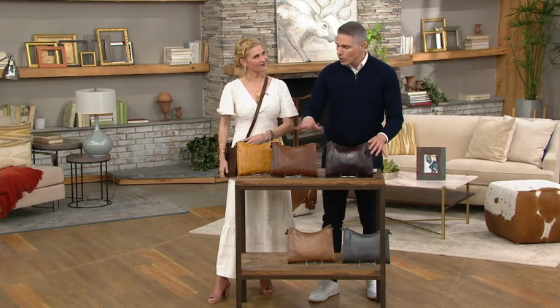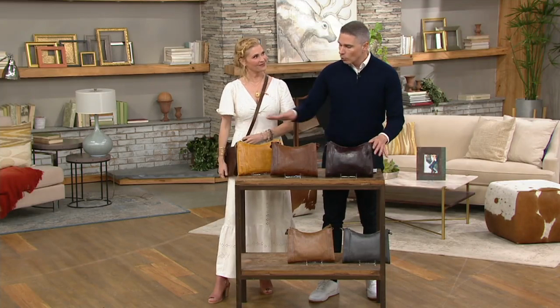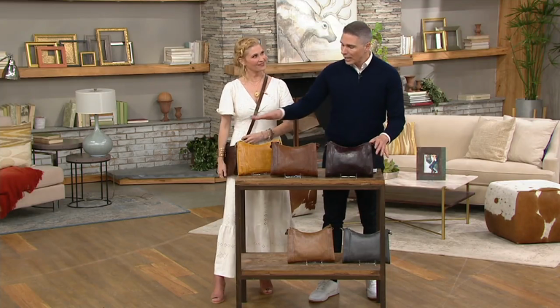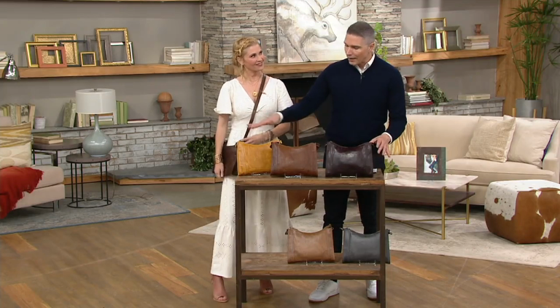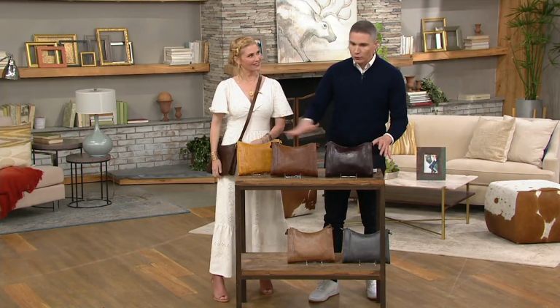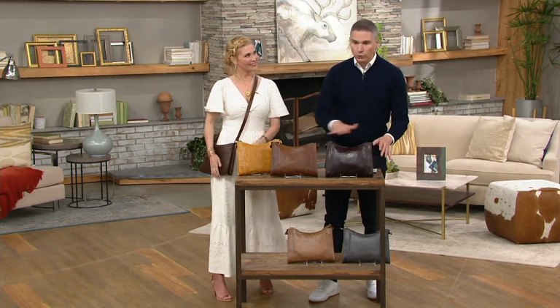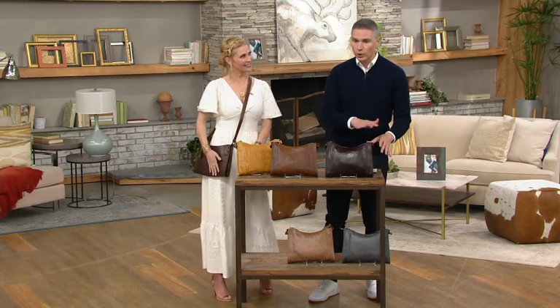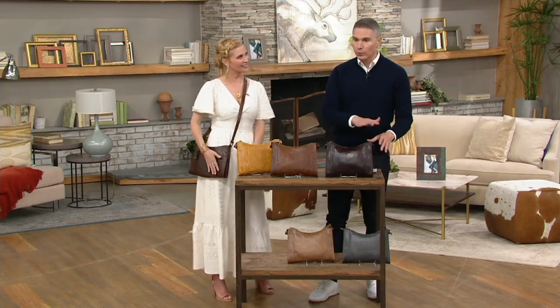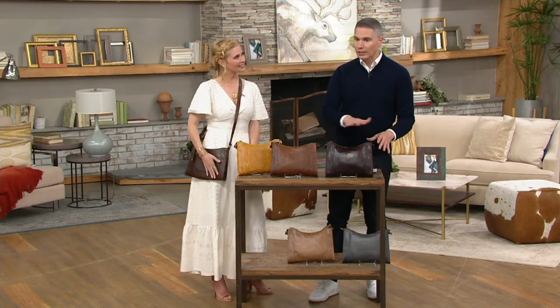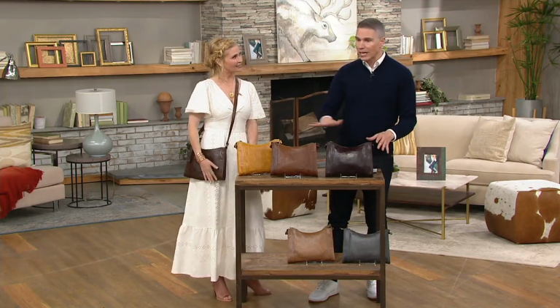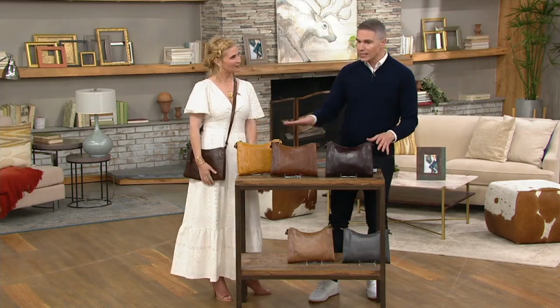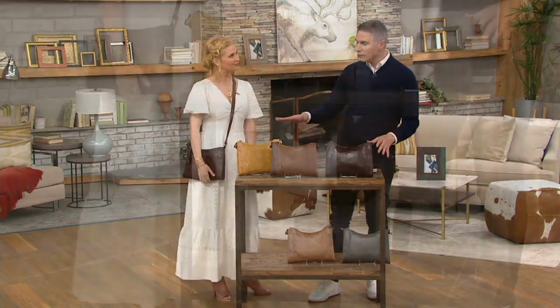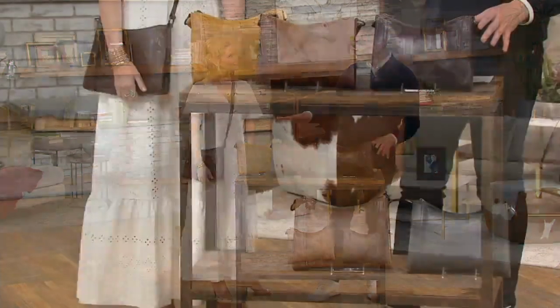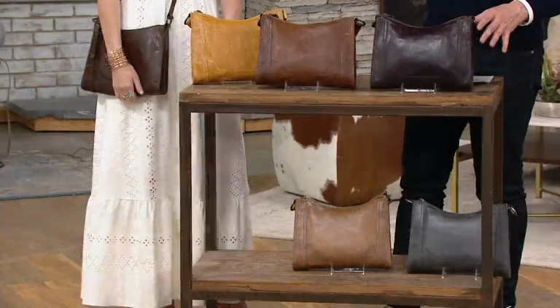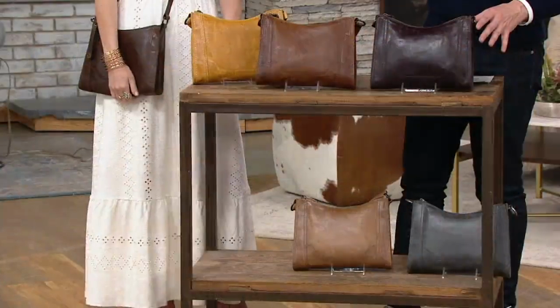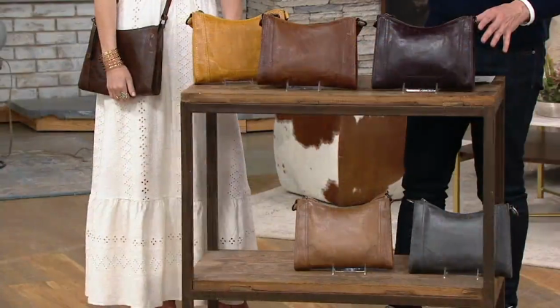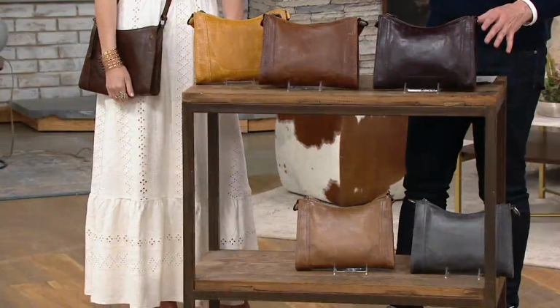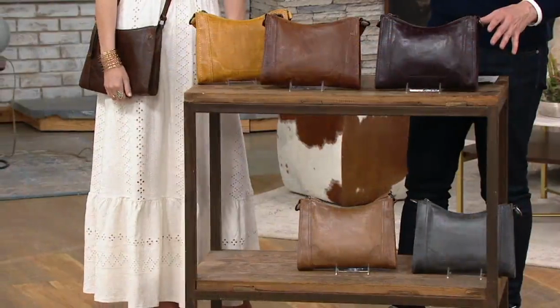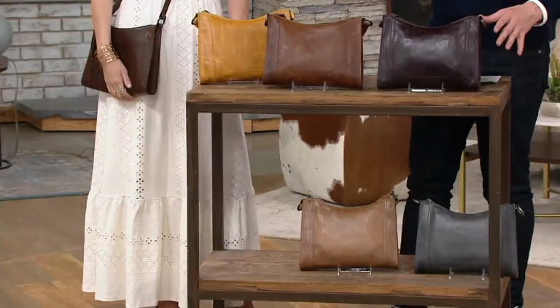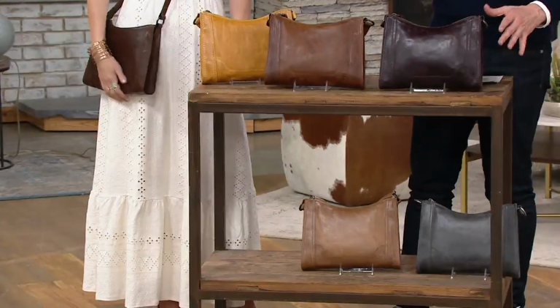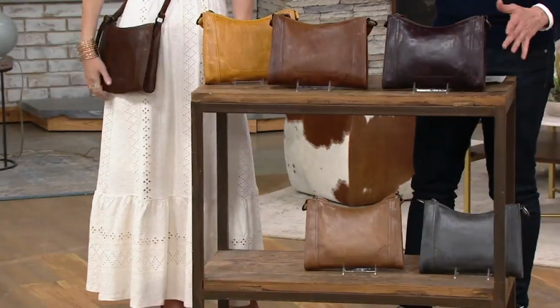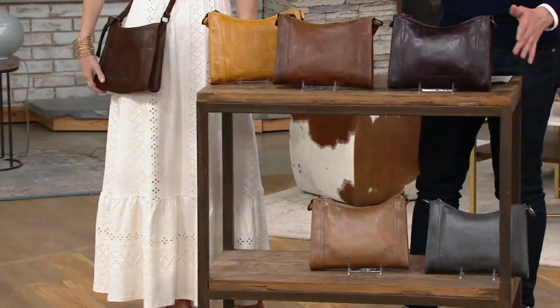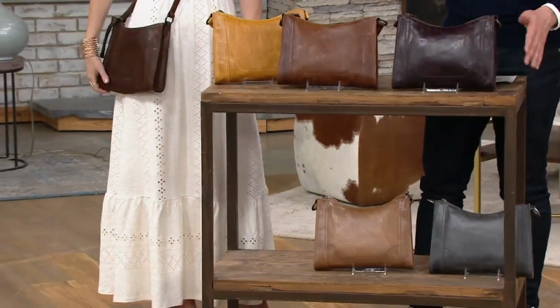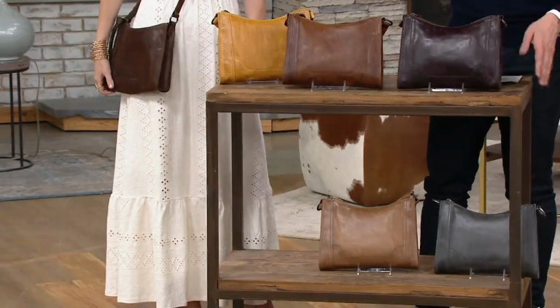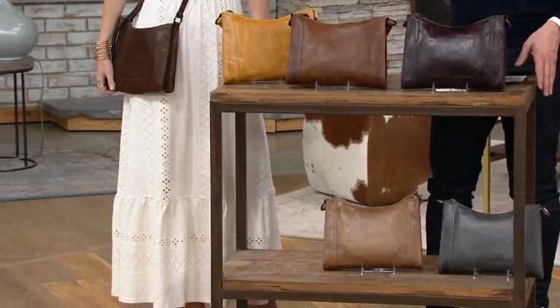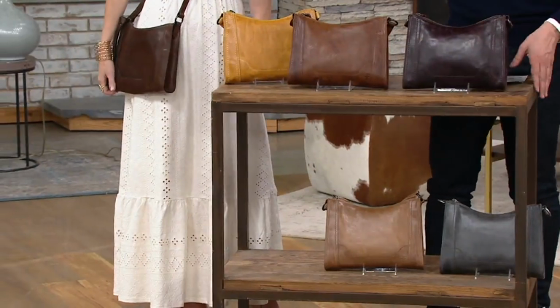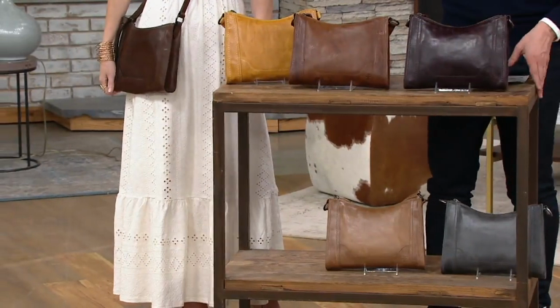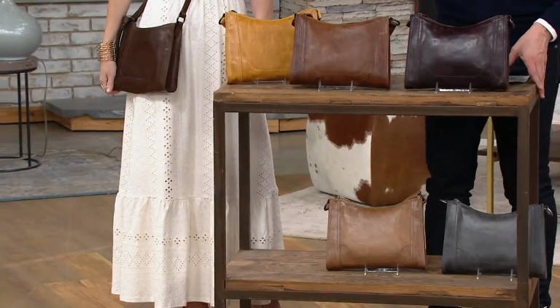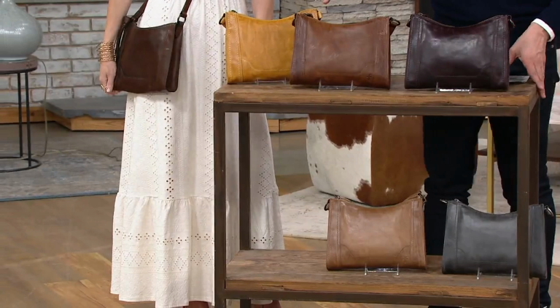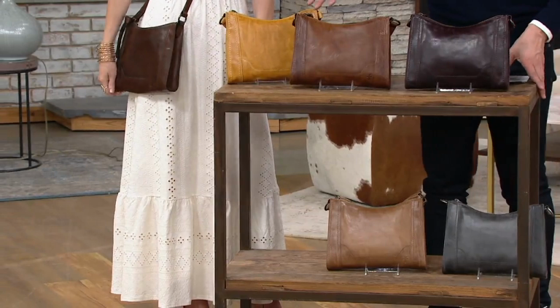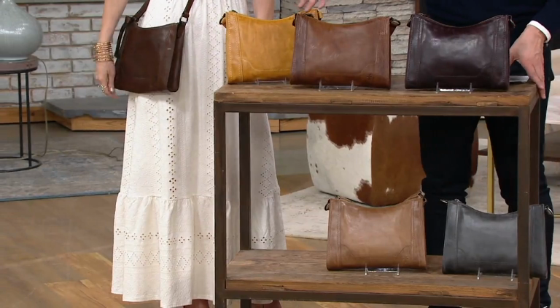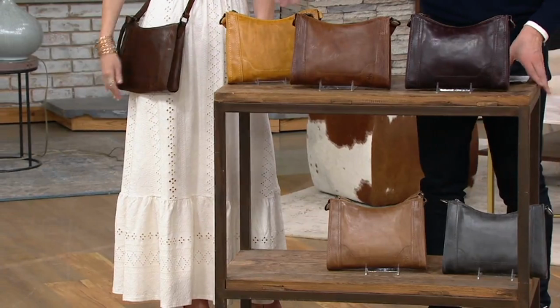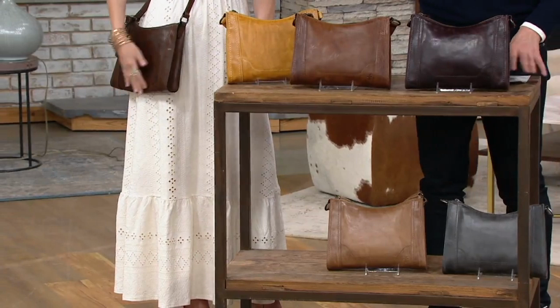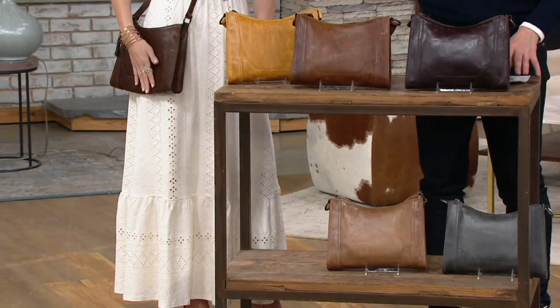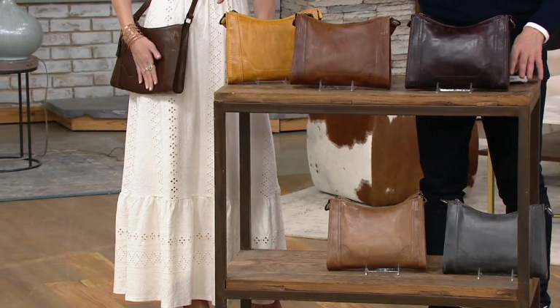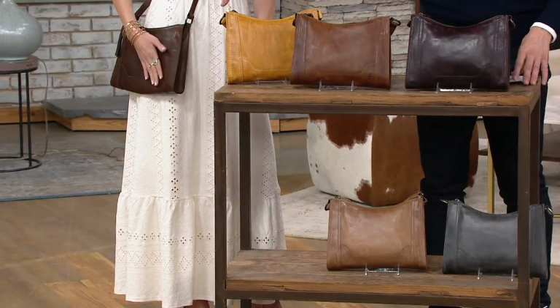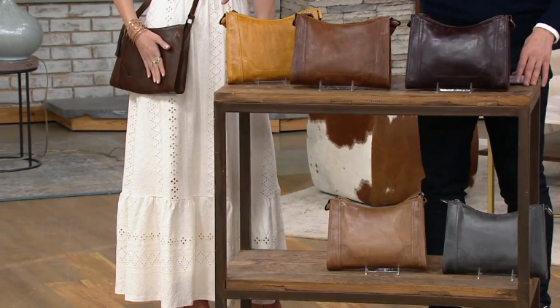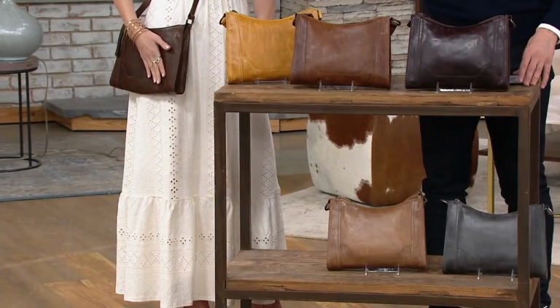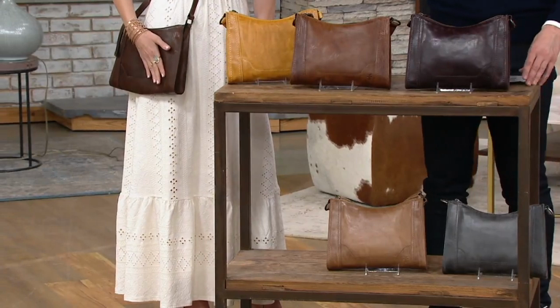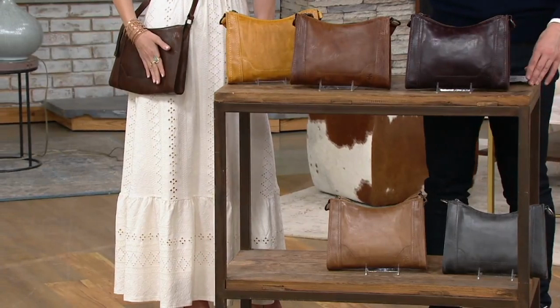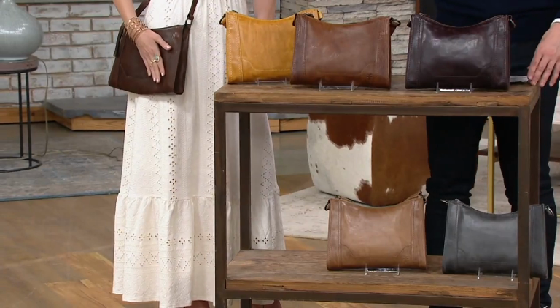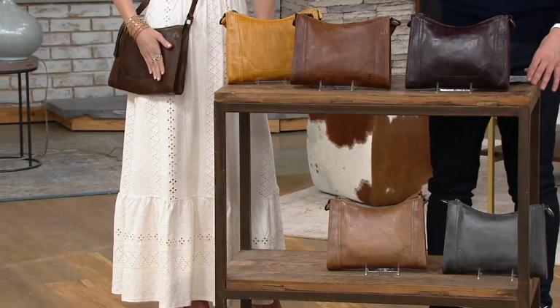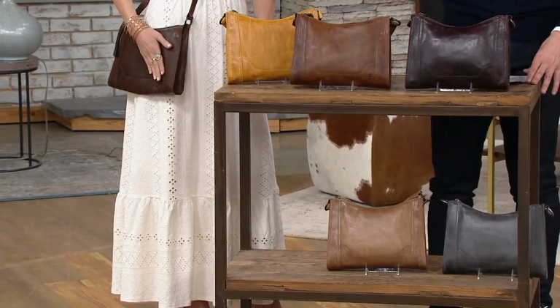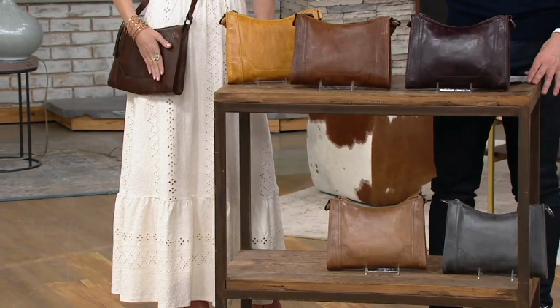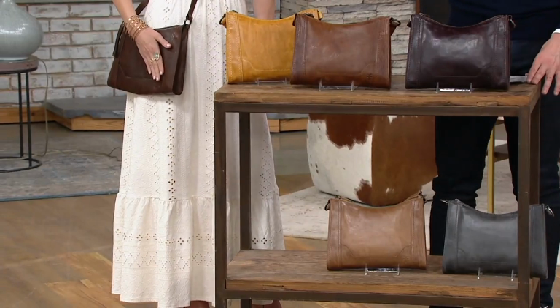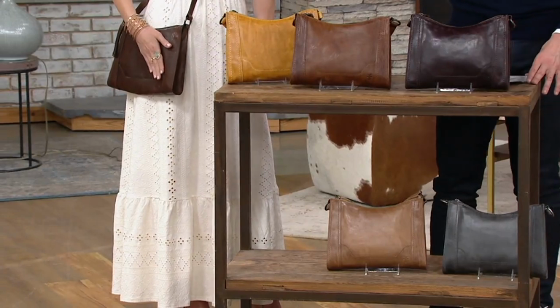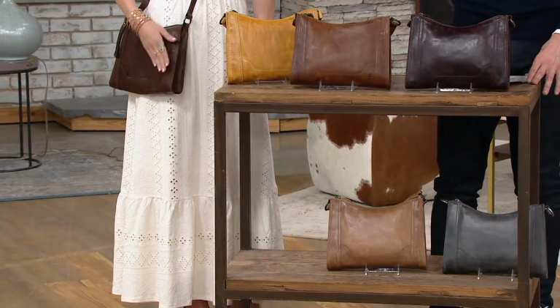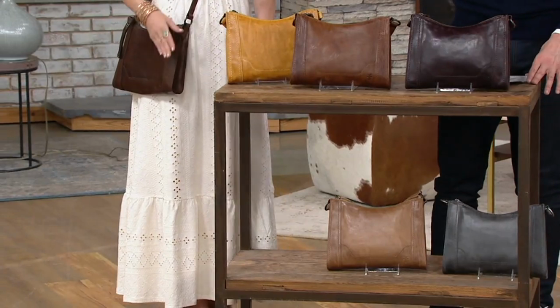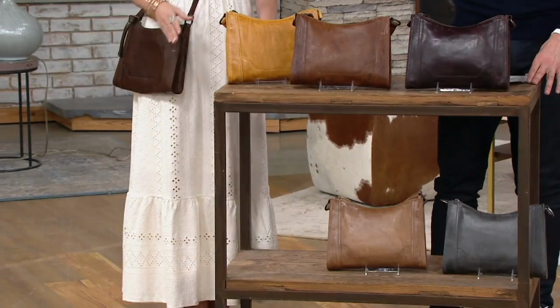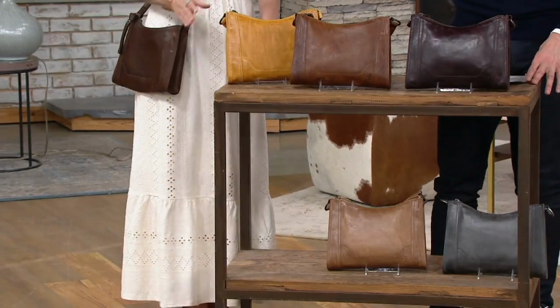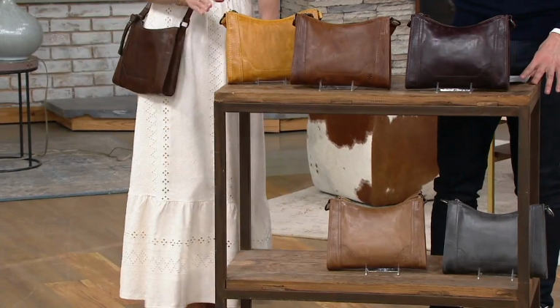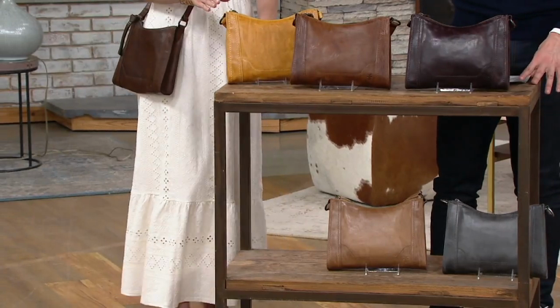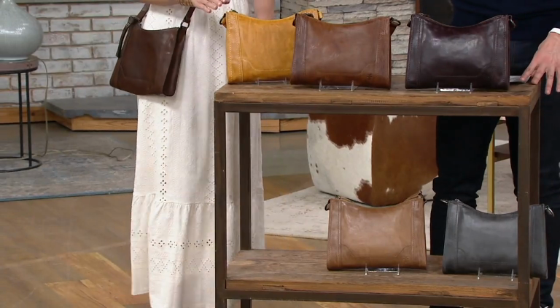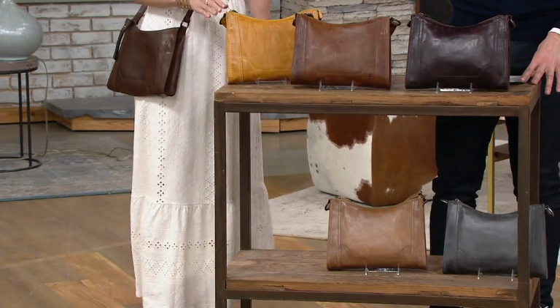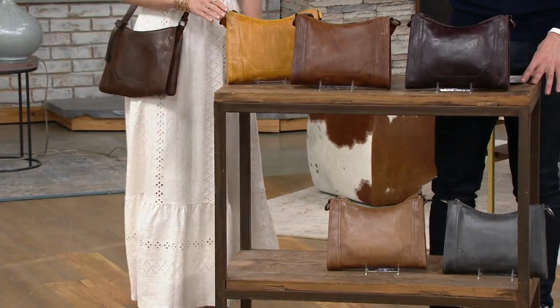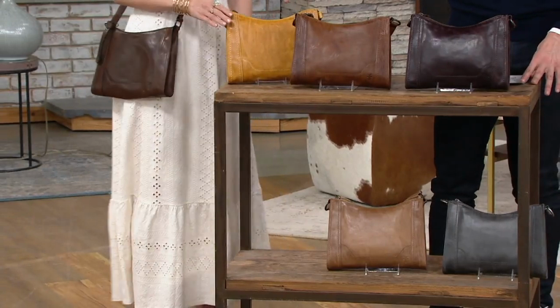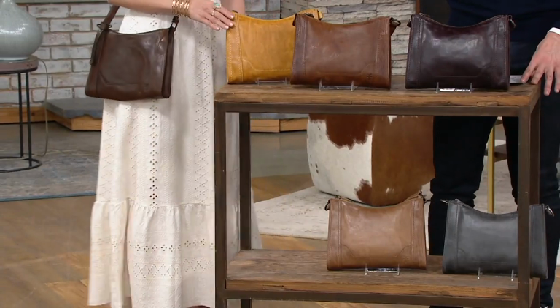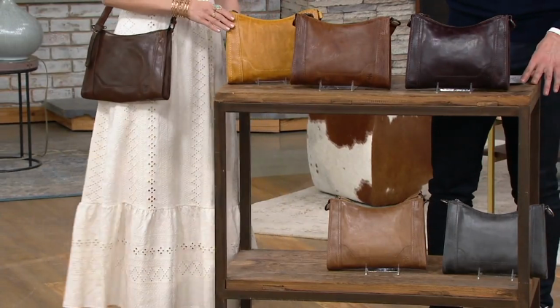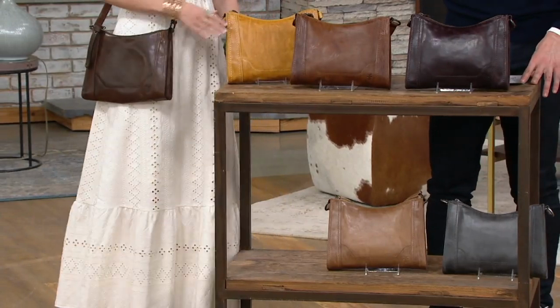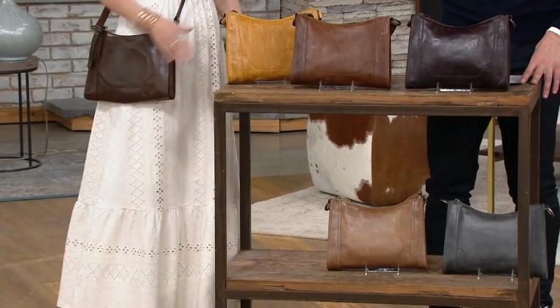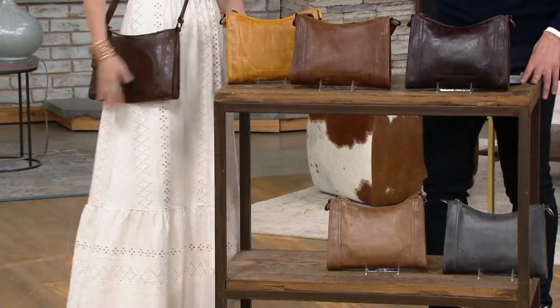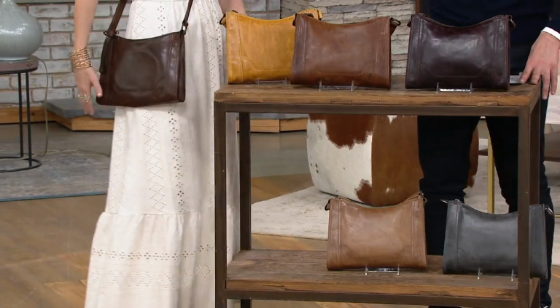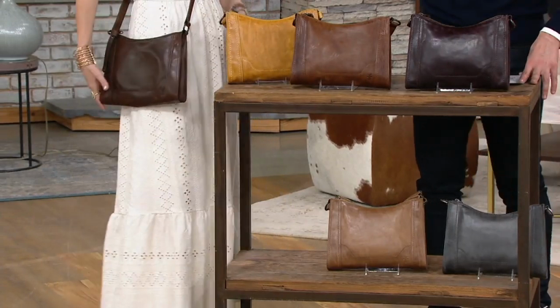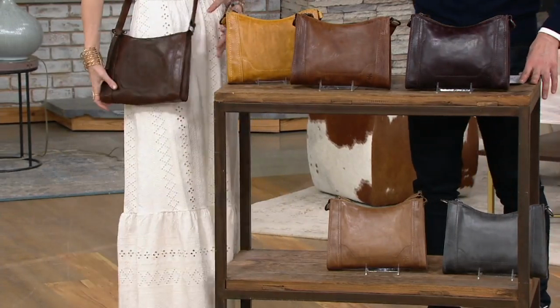We have it for you in lots of great color choices, and I'll take you through the colors and then tell you about a great savings that we have on Merlot today.